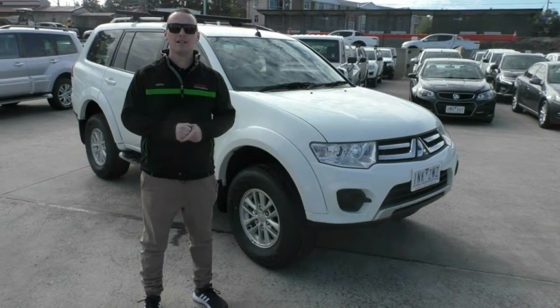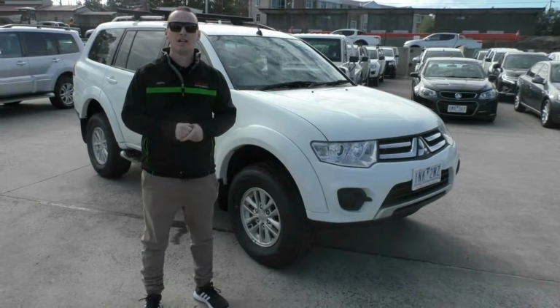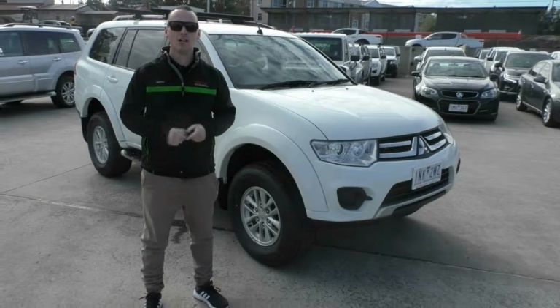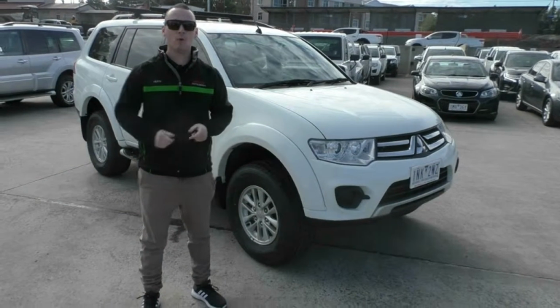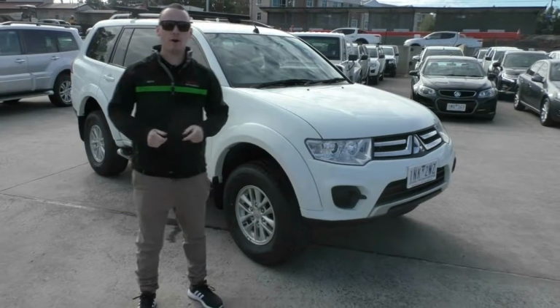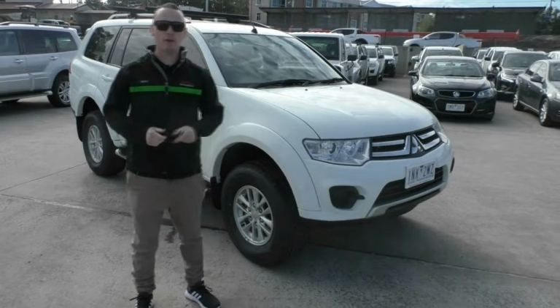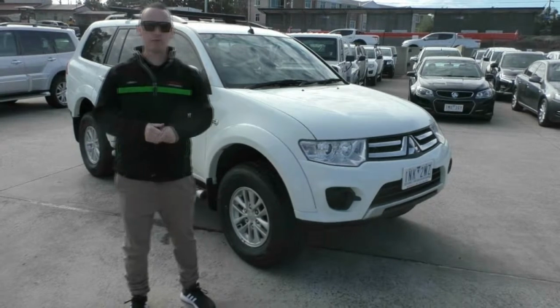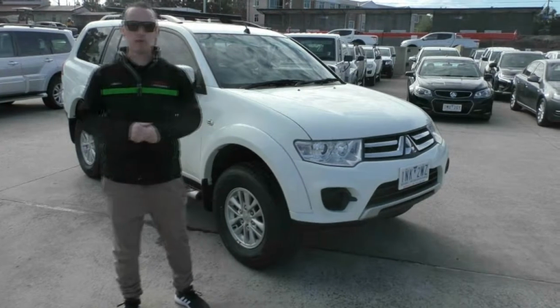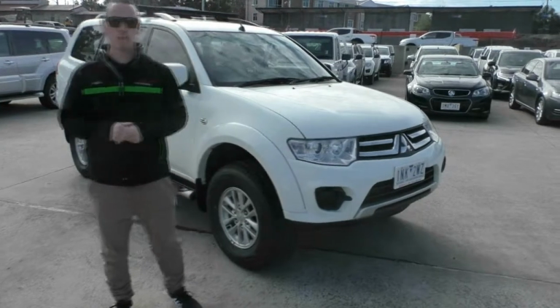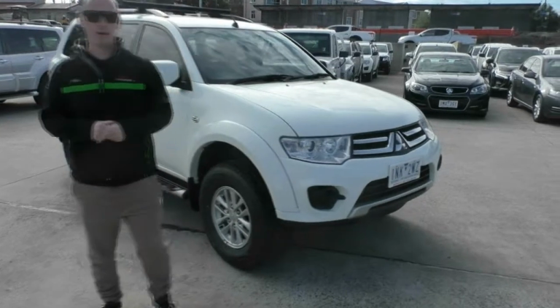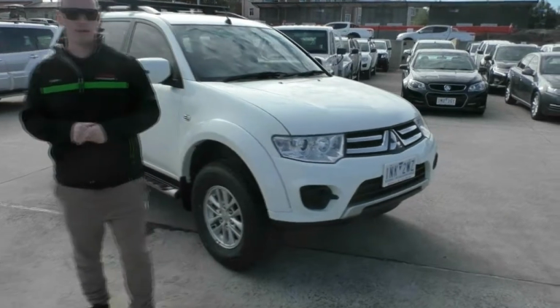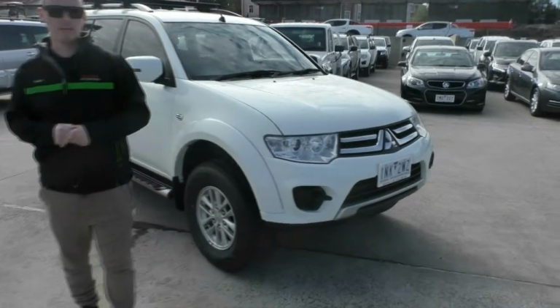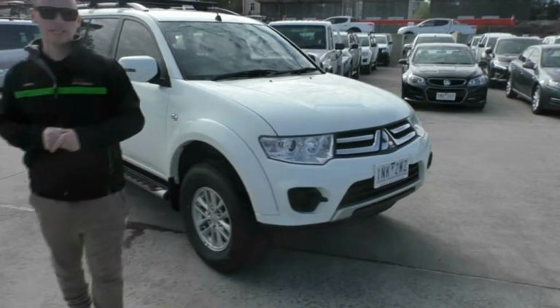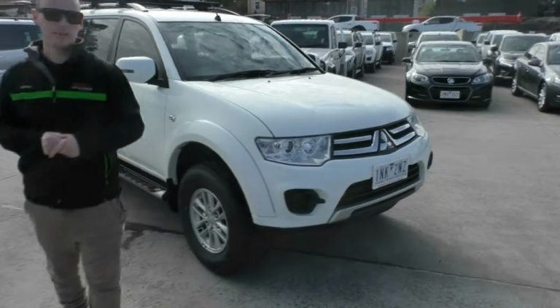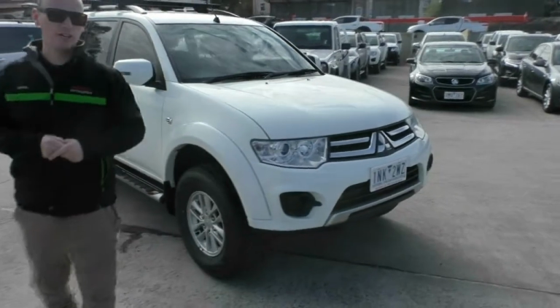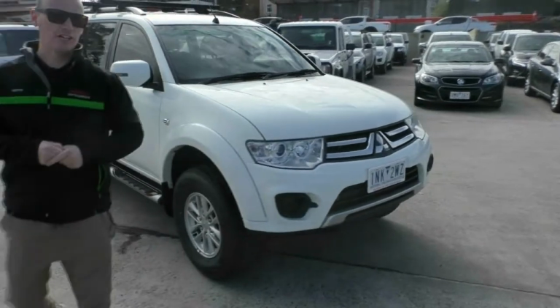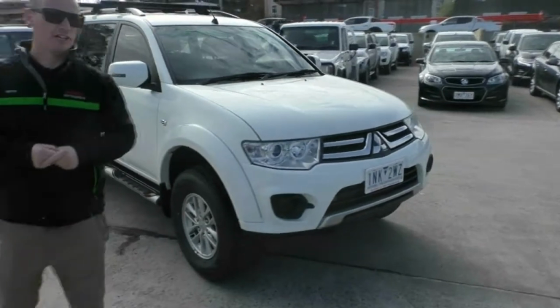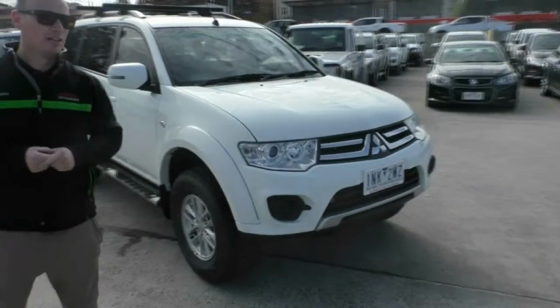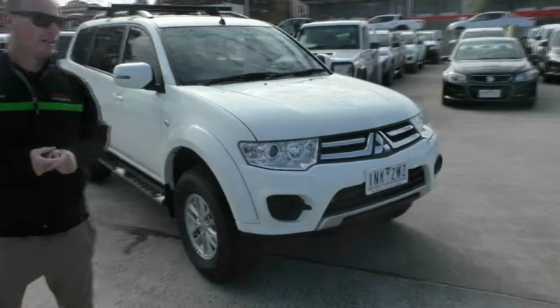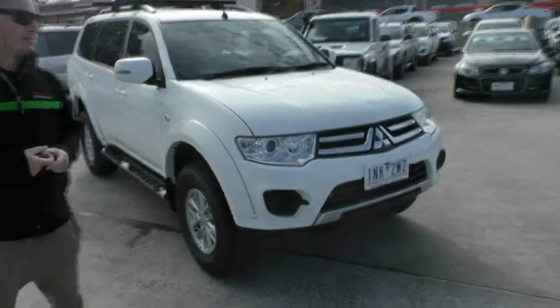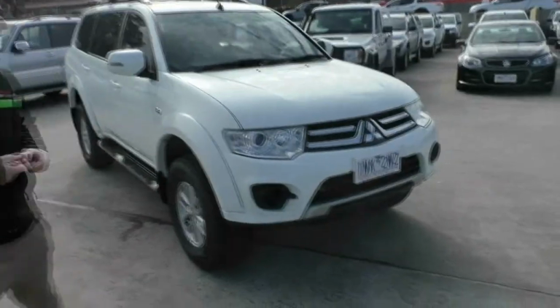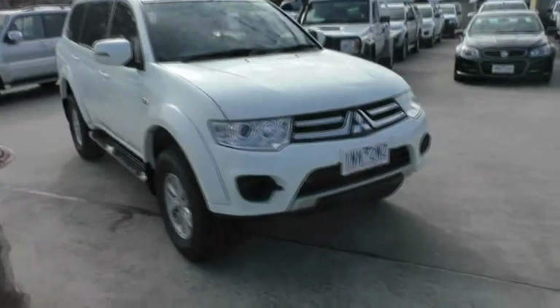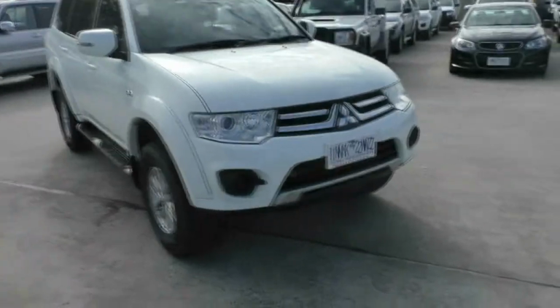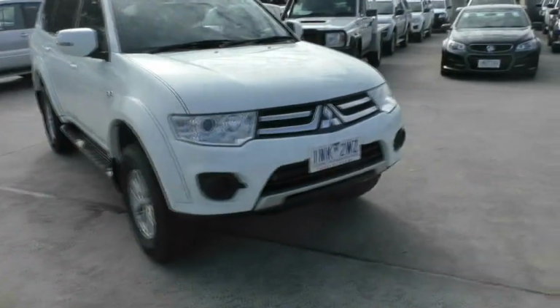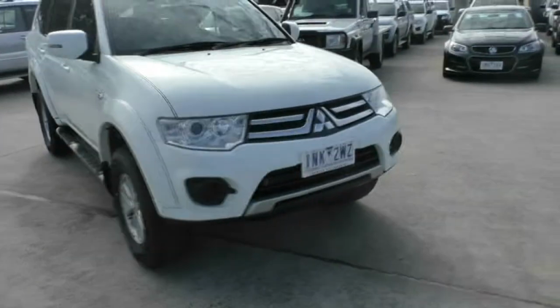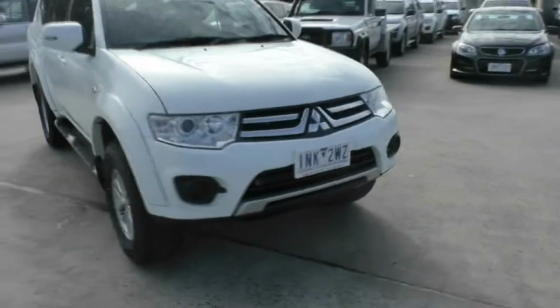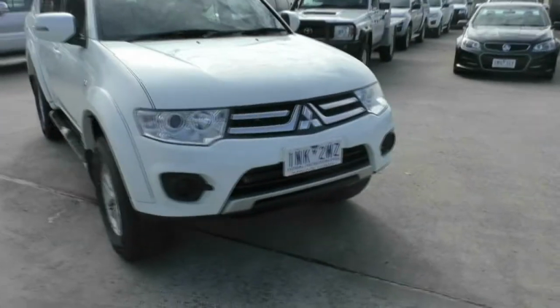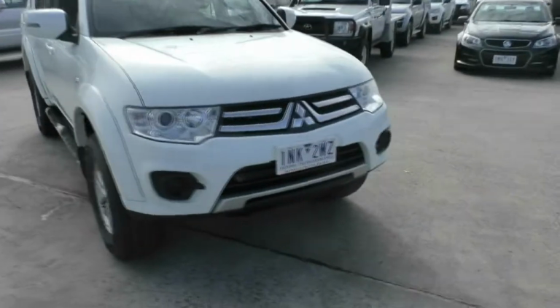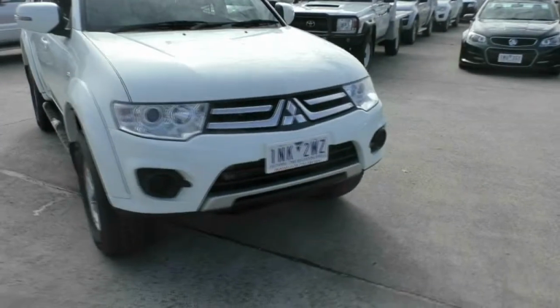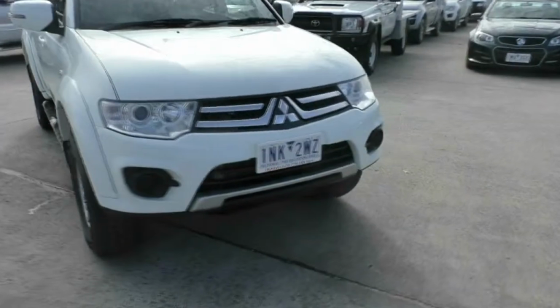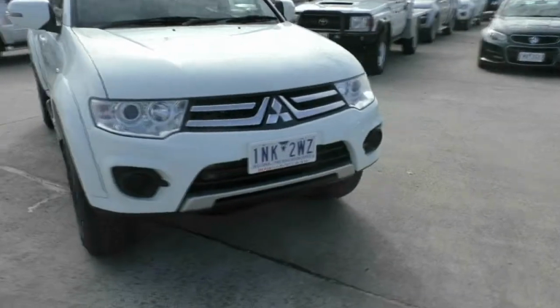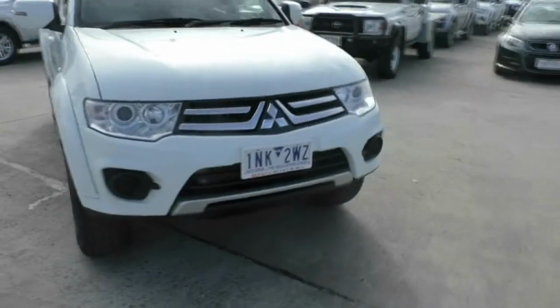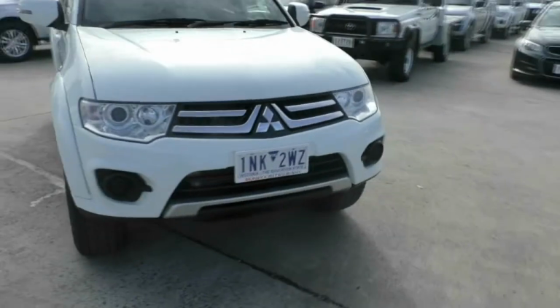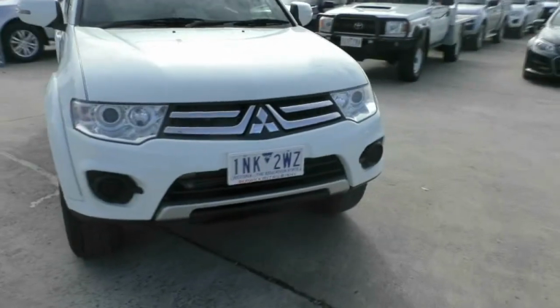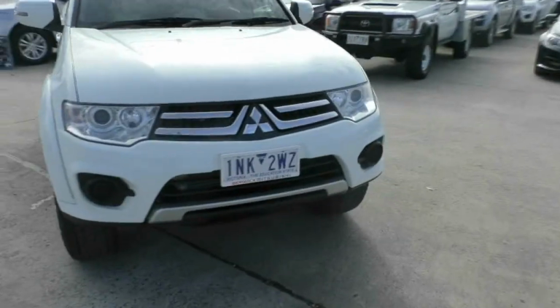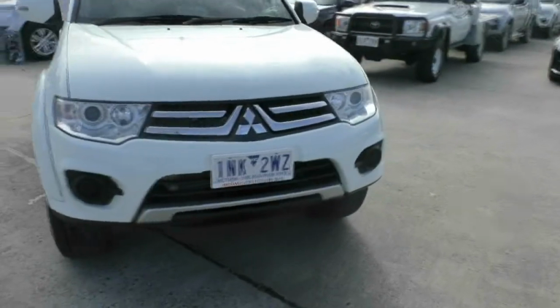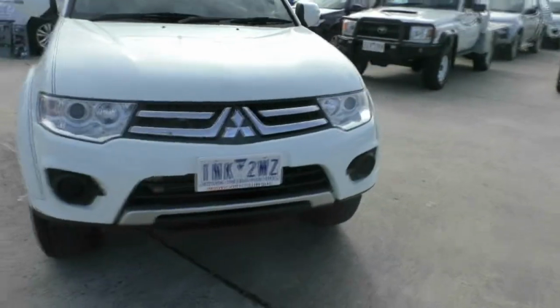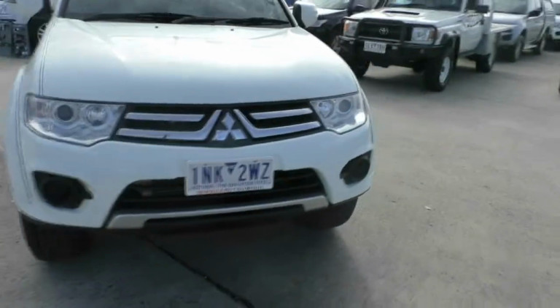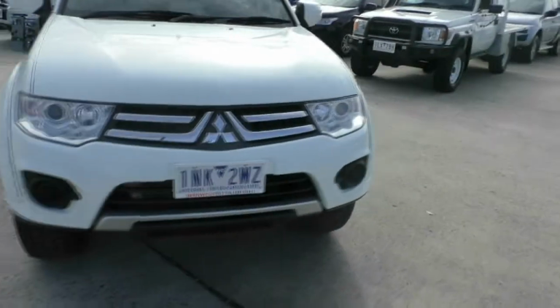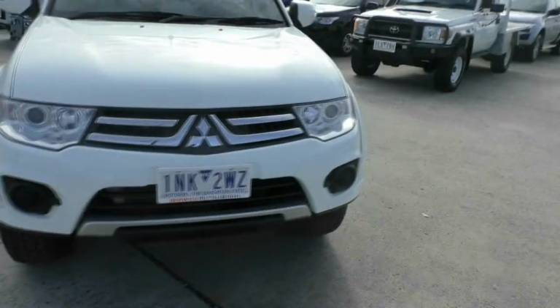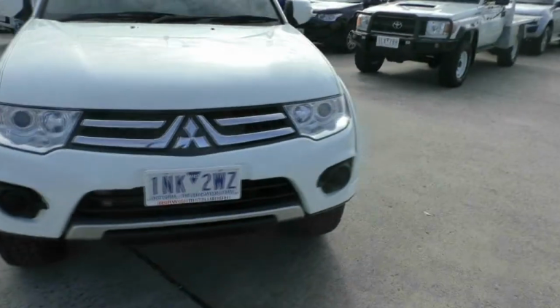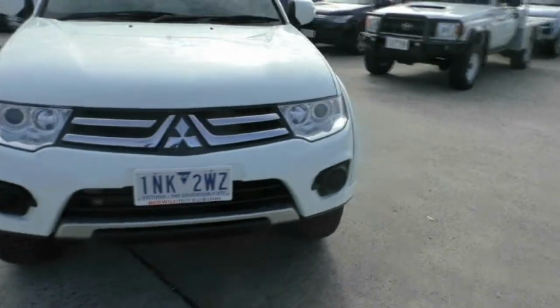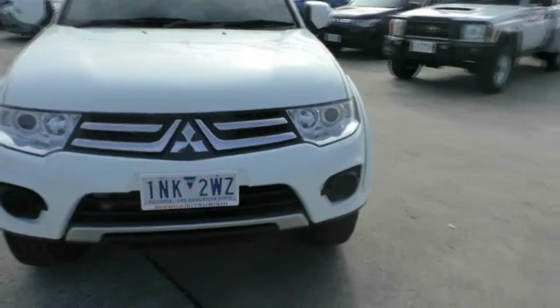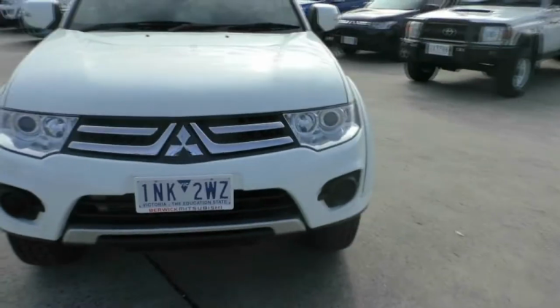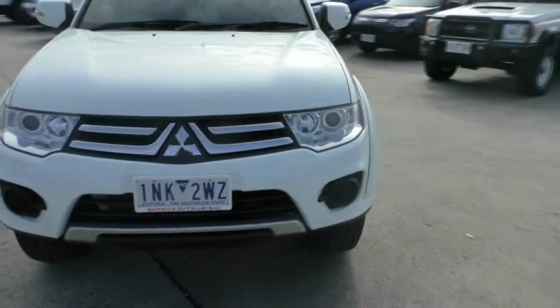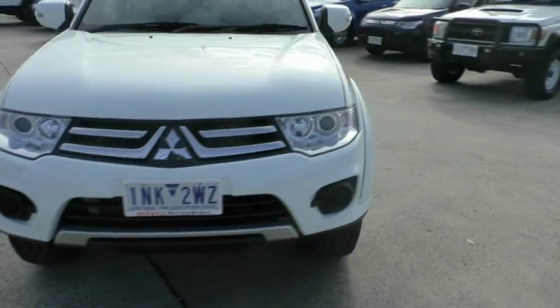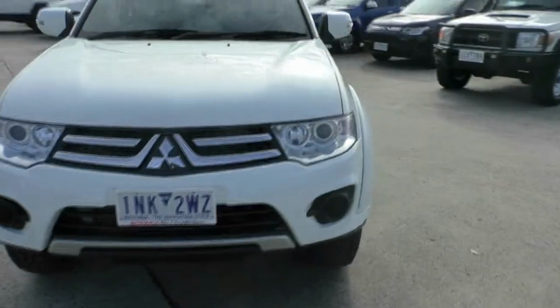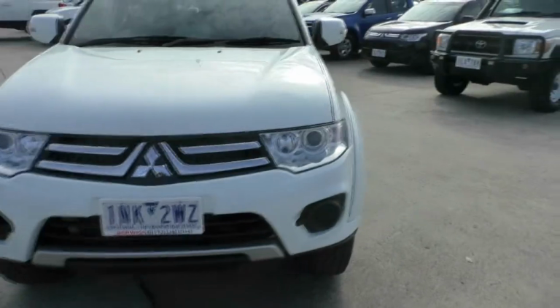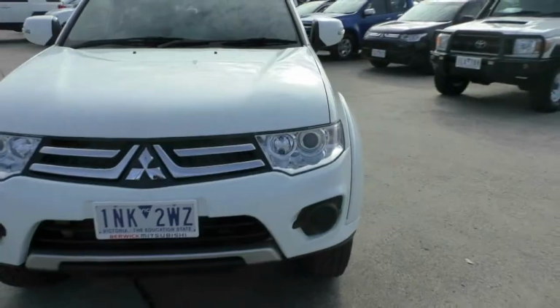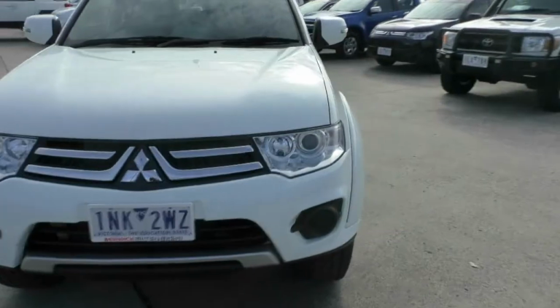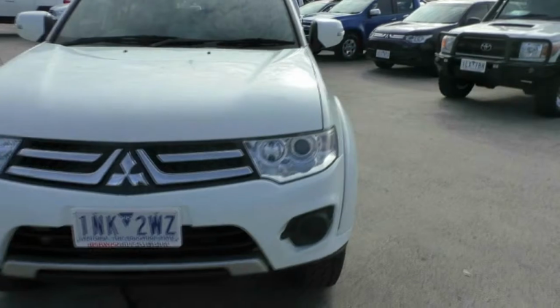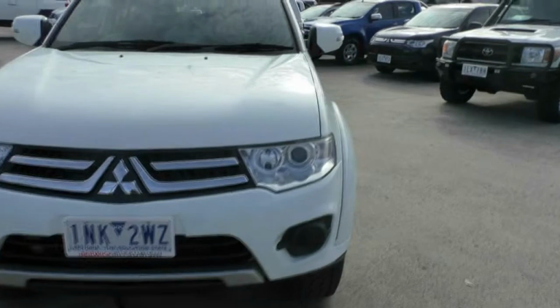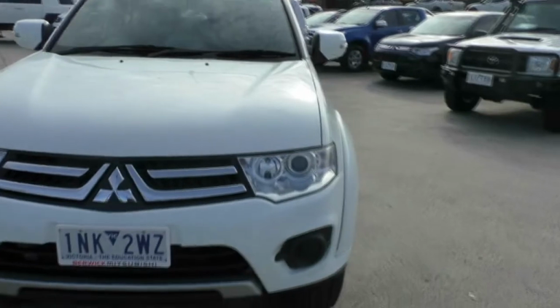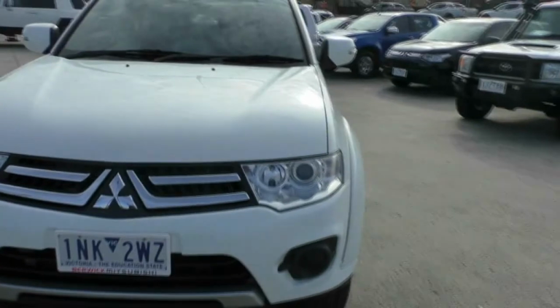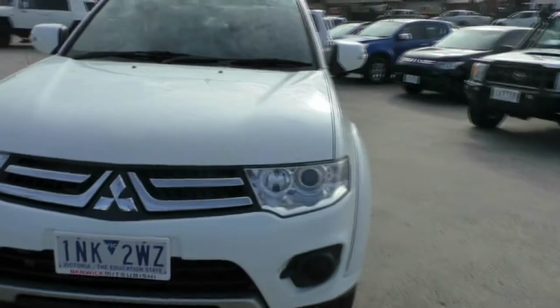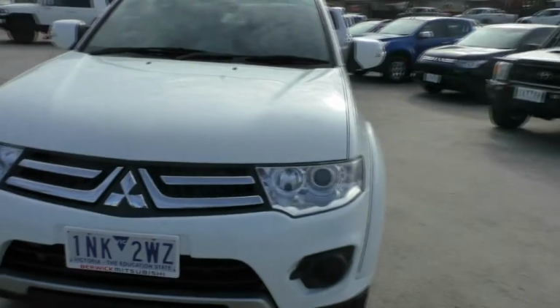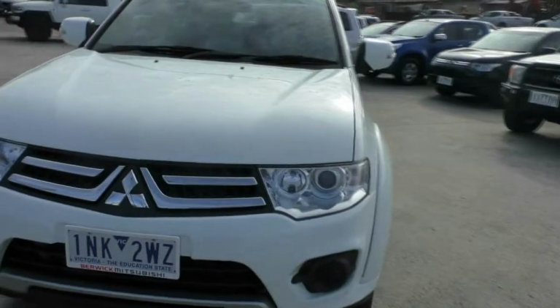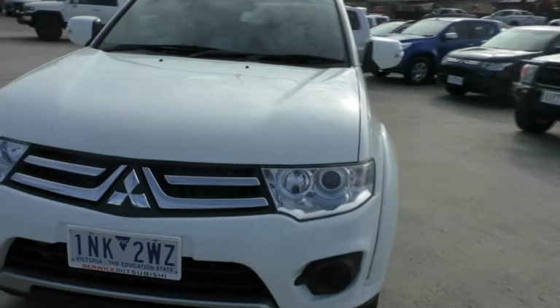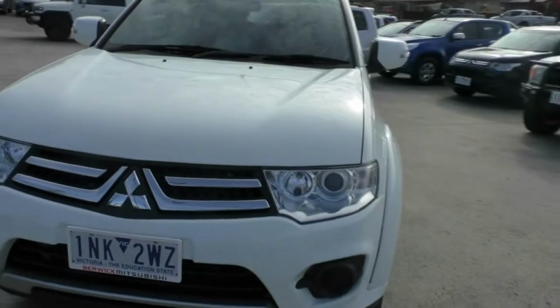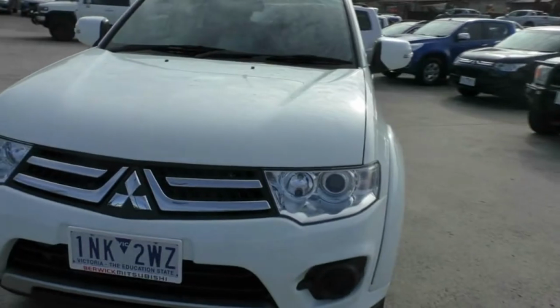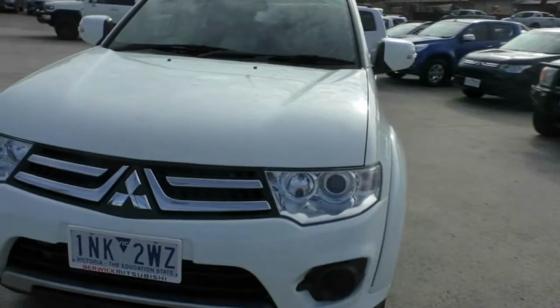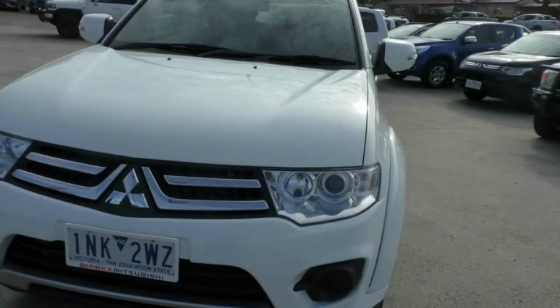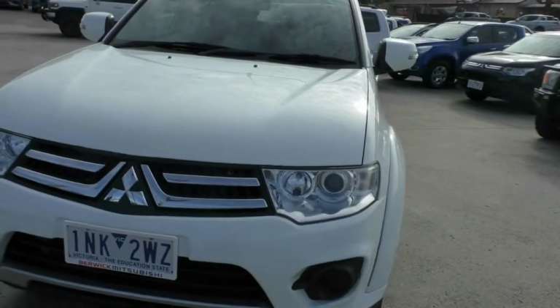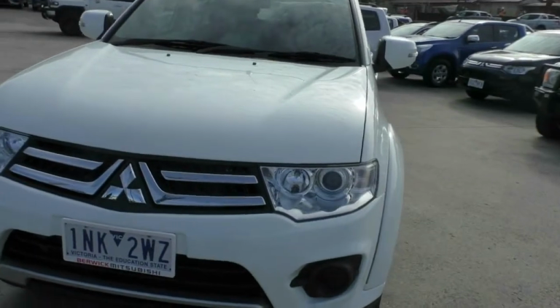Hello and welcome to Berwick Mitsubishi. My name's Heath and I'm going to take you for a walk around tour of this 2015 Mitsubishi Challenger.